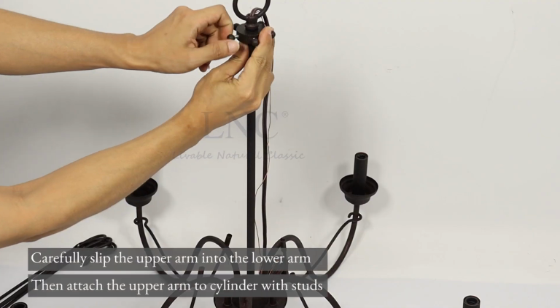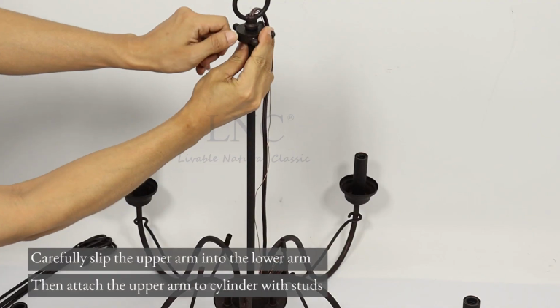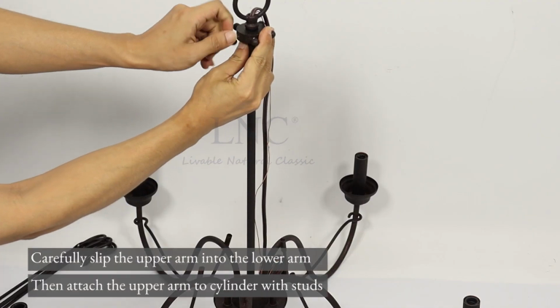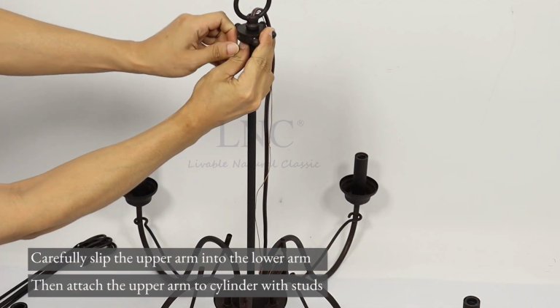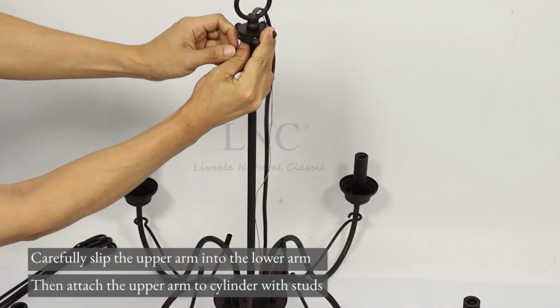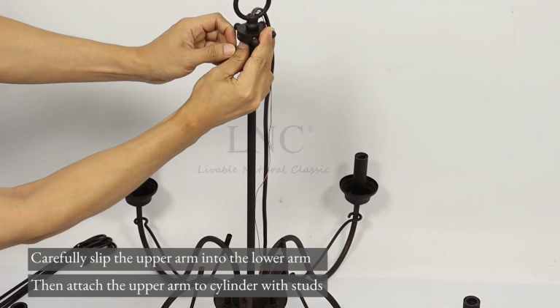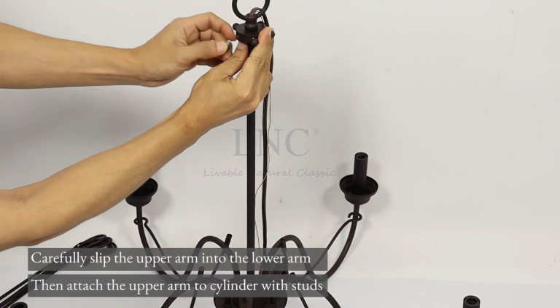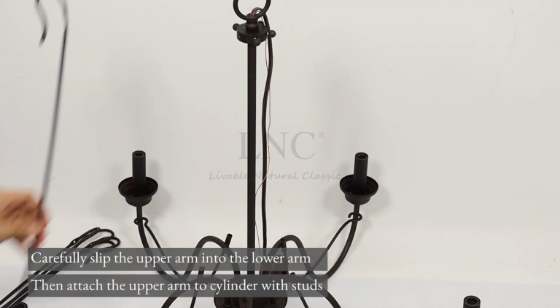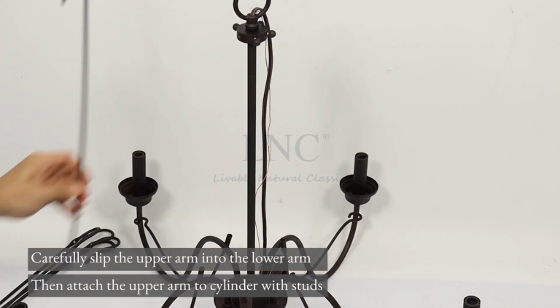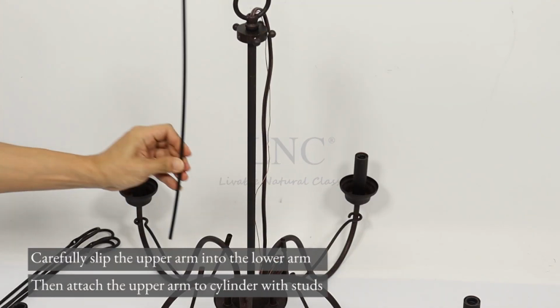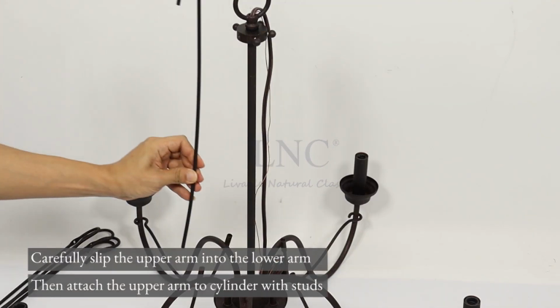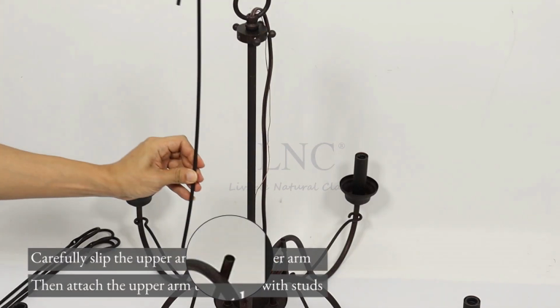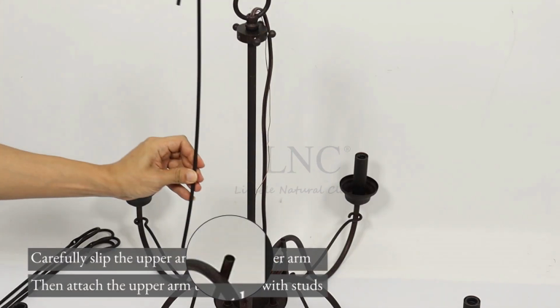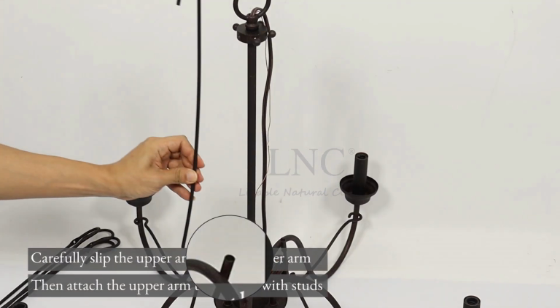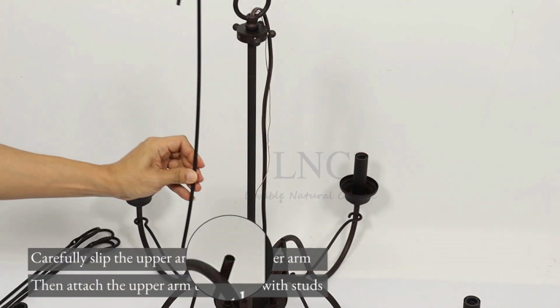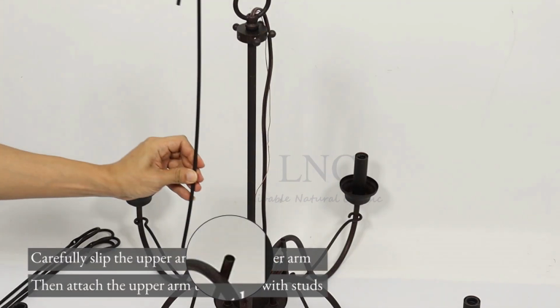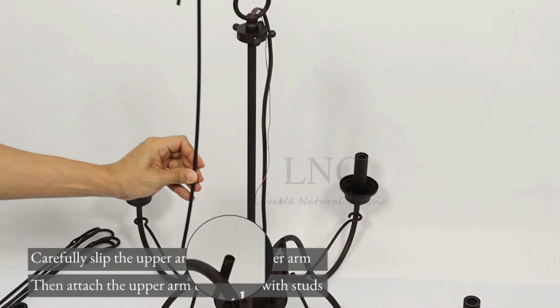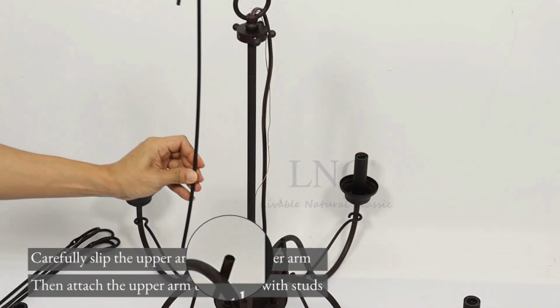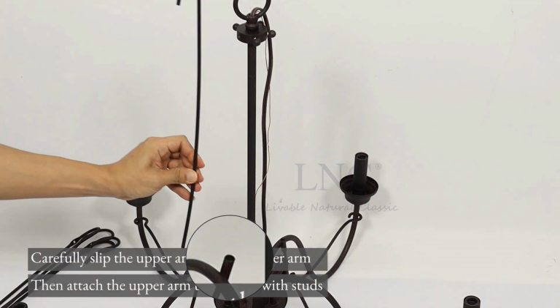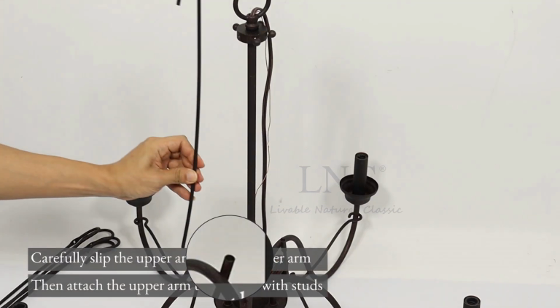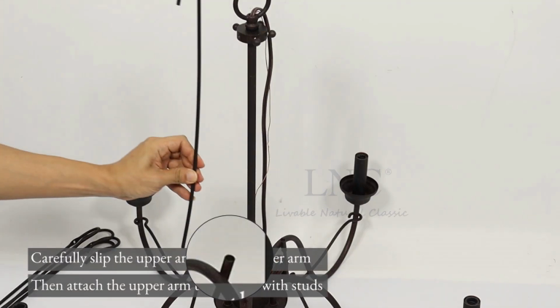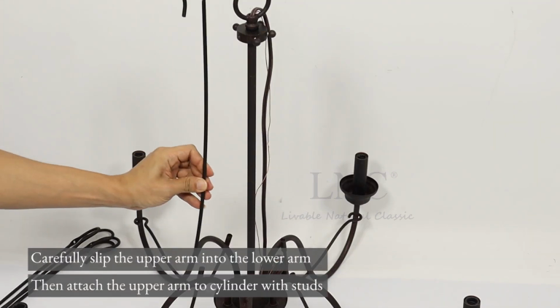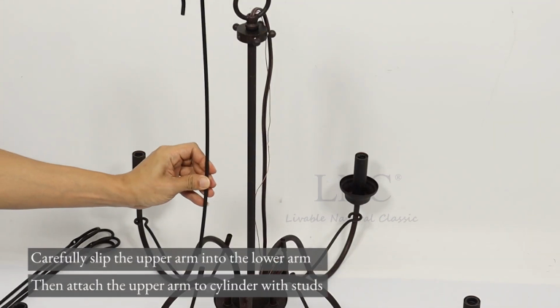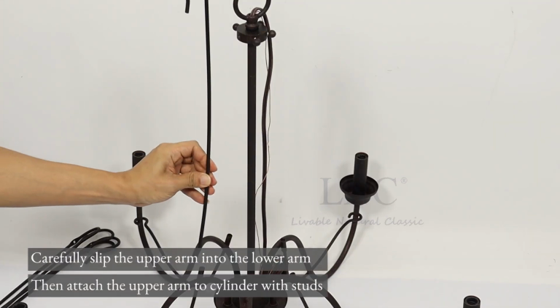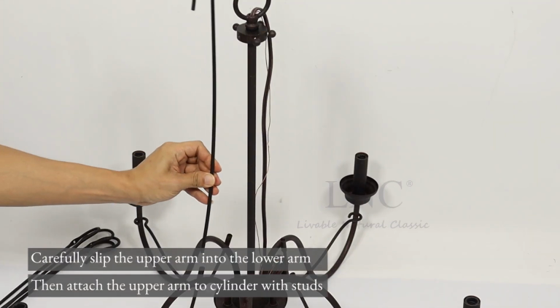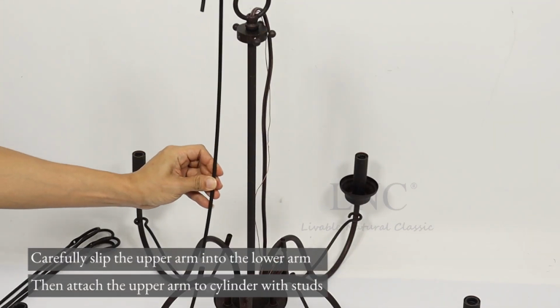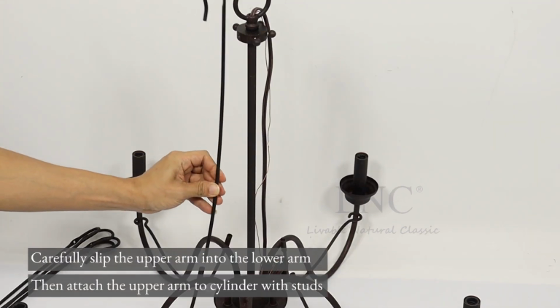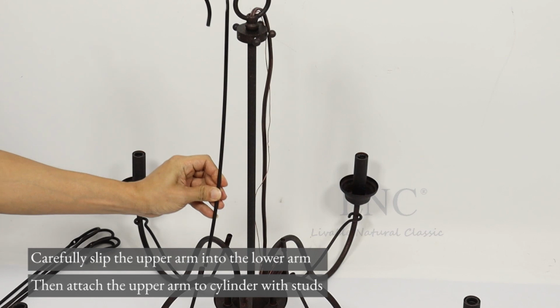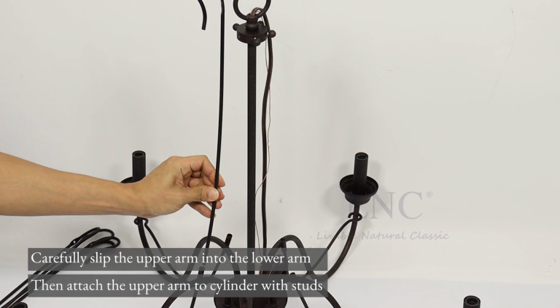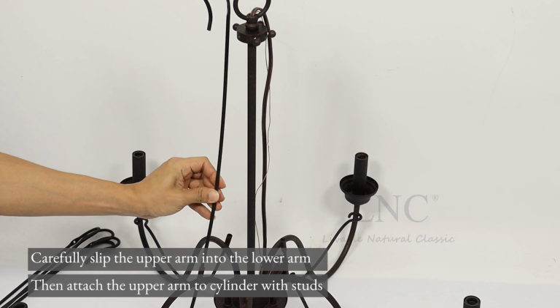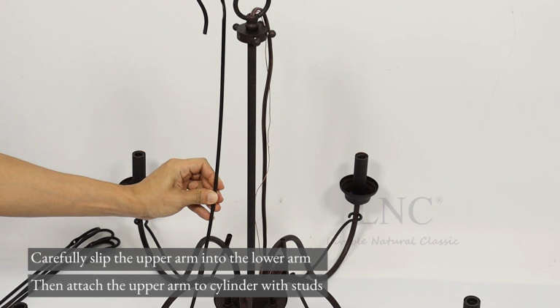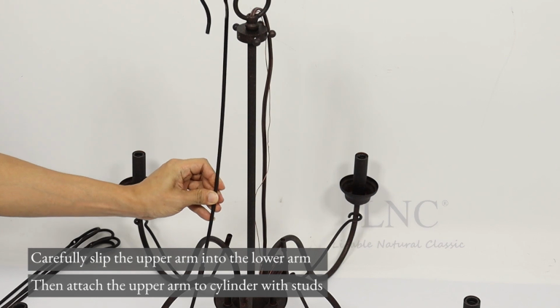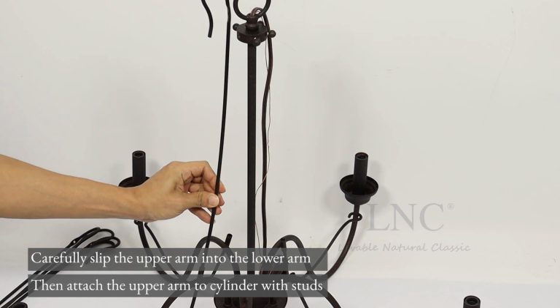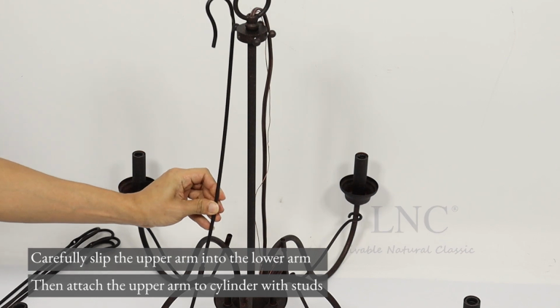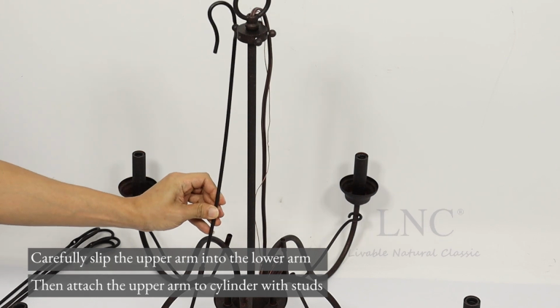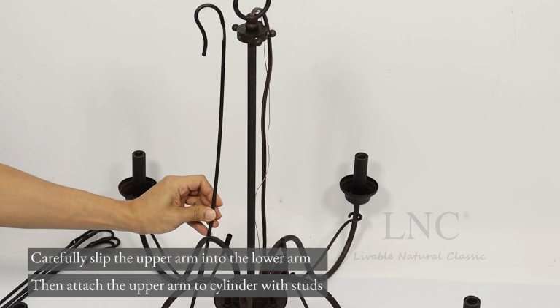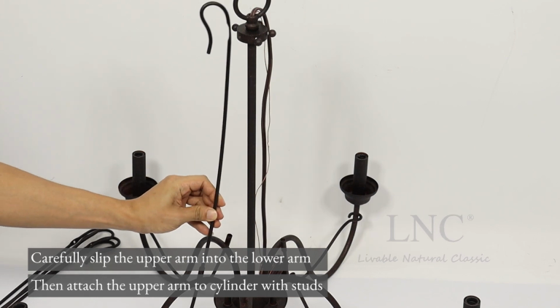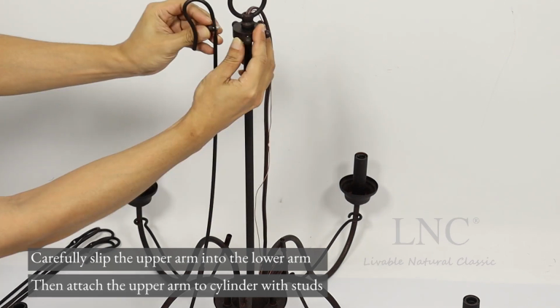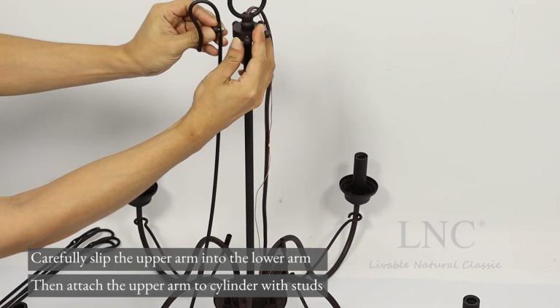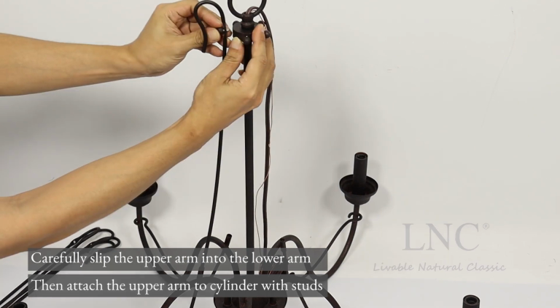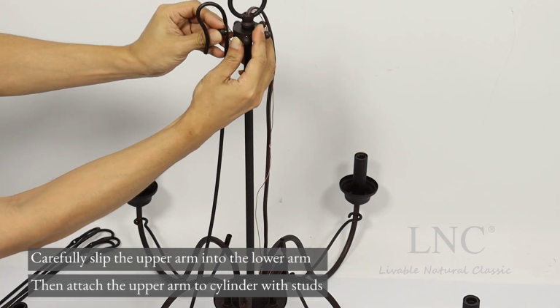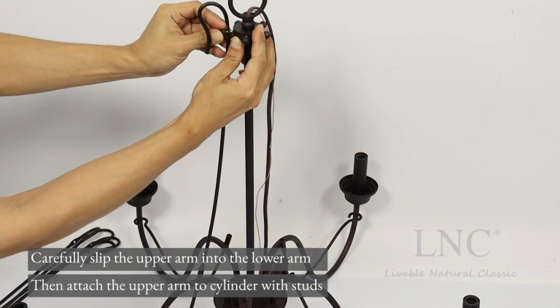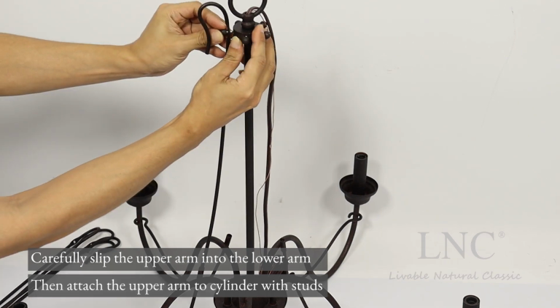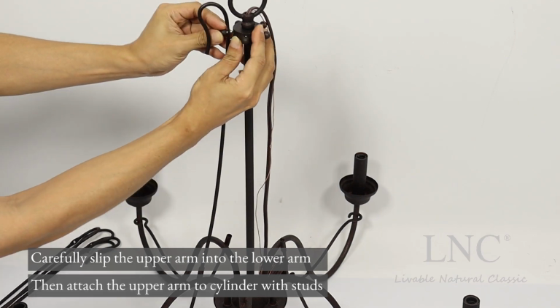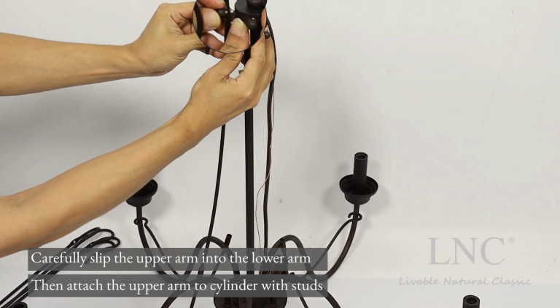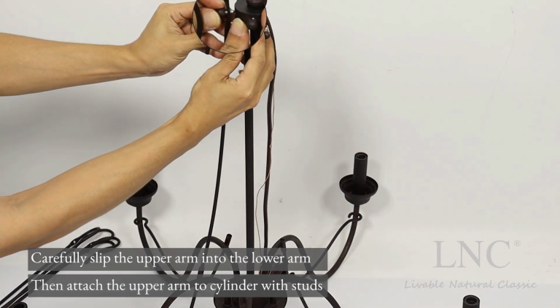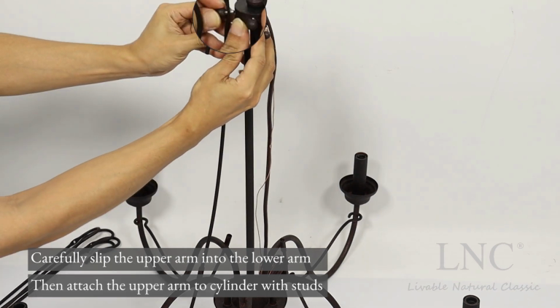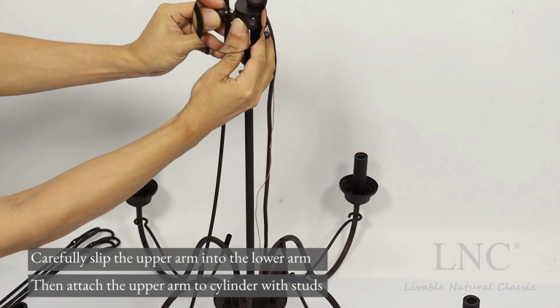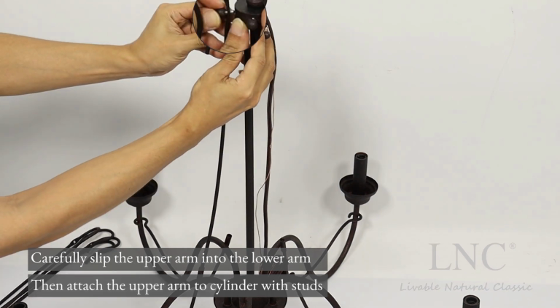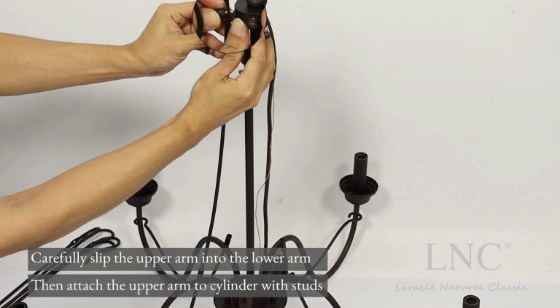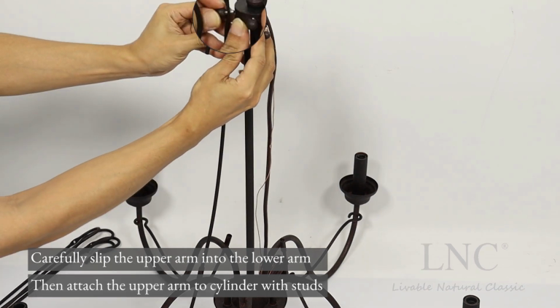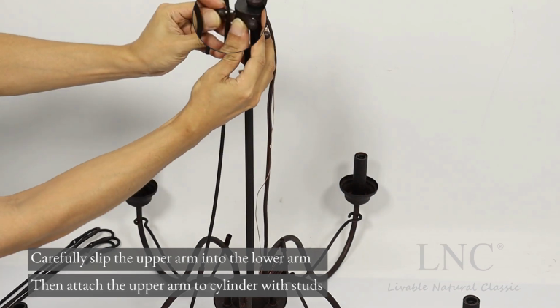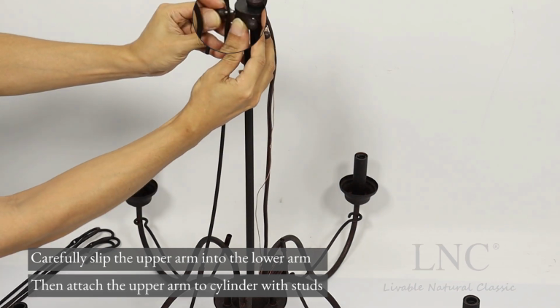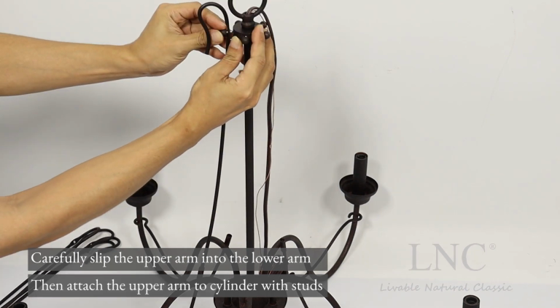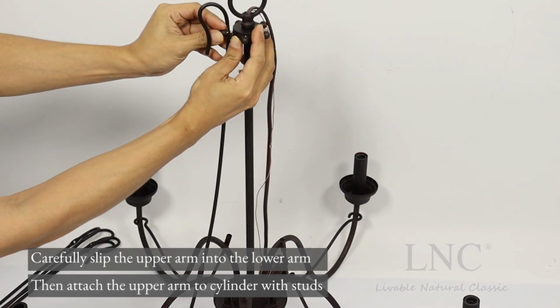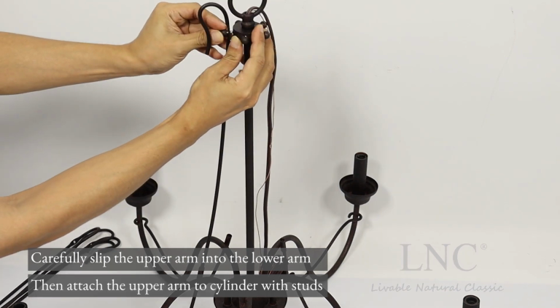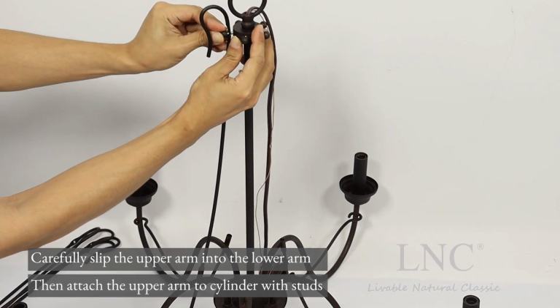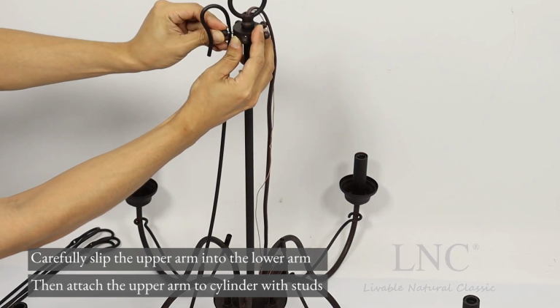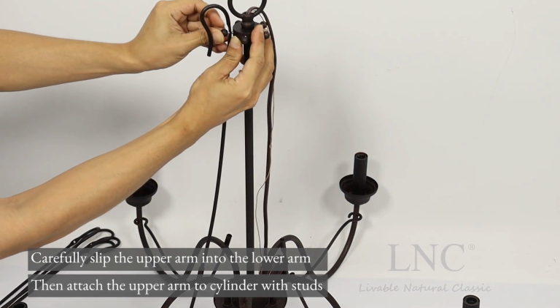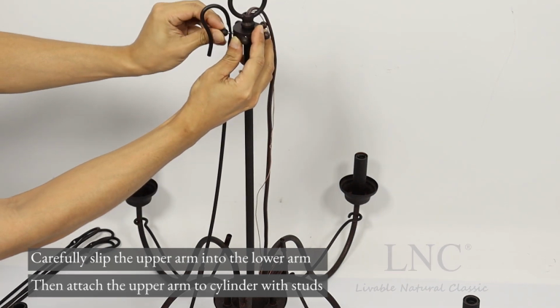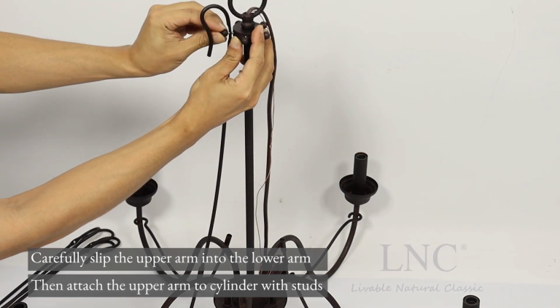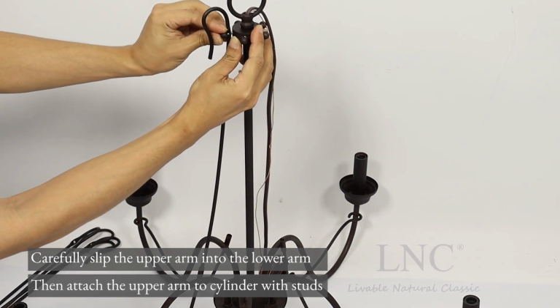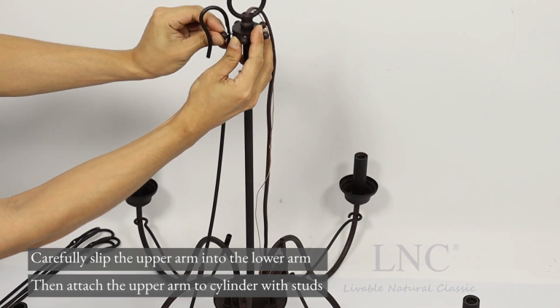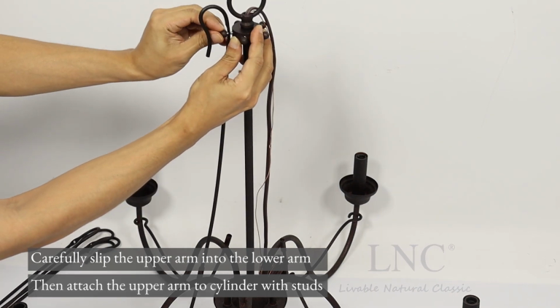Carefully slip the upper arm into the lower arm. Then attach the upper arm to the cylinder with studs.